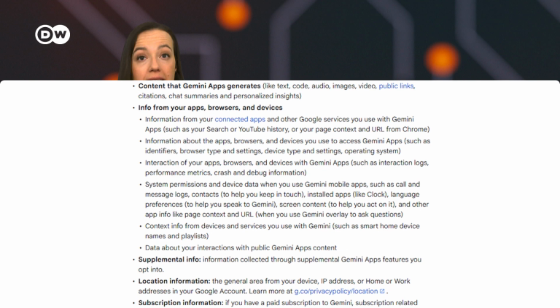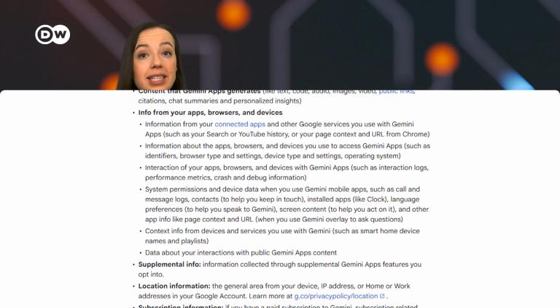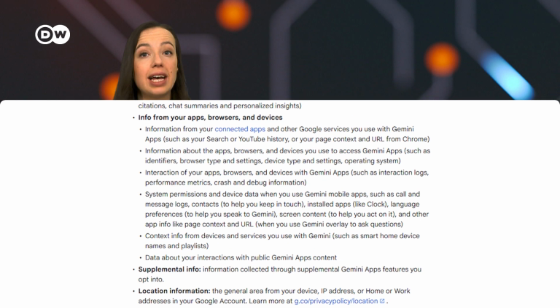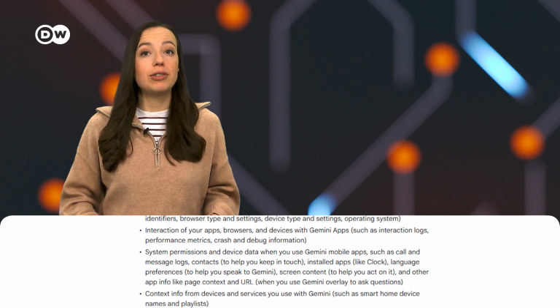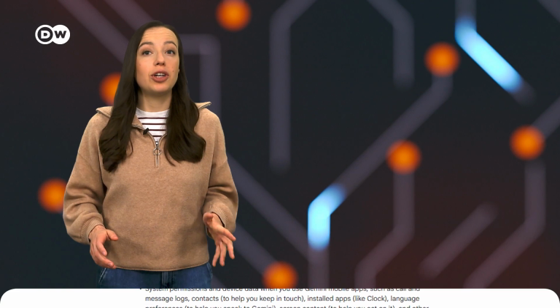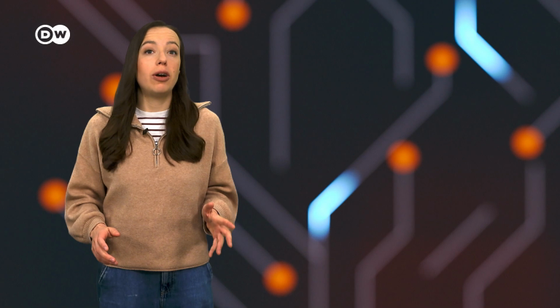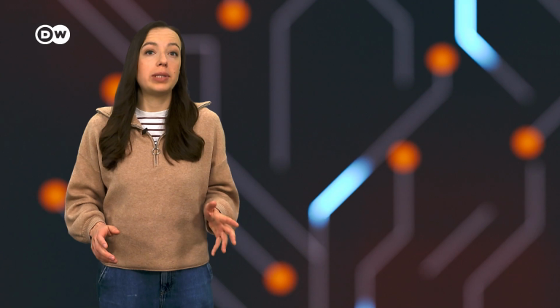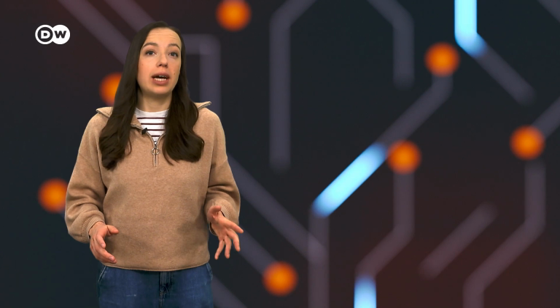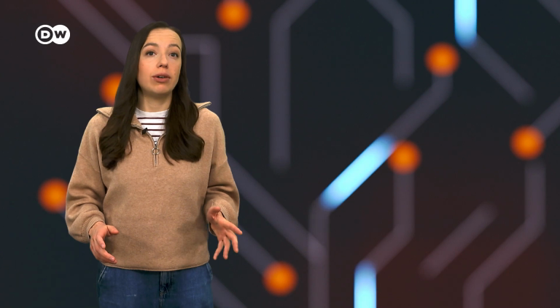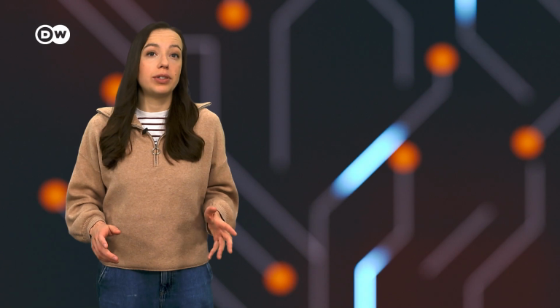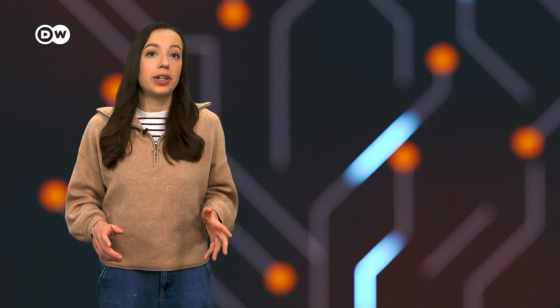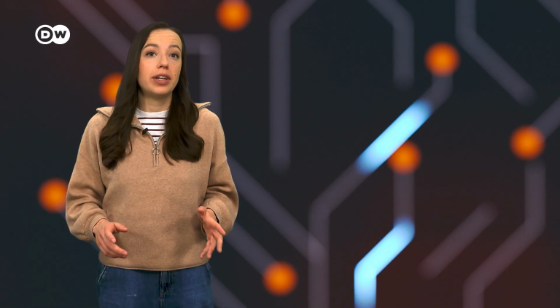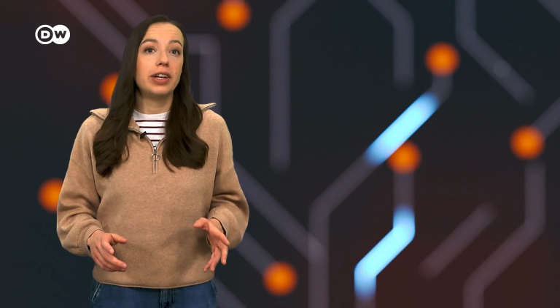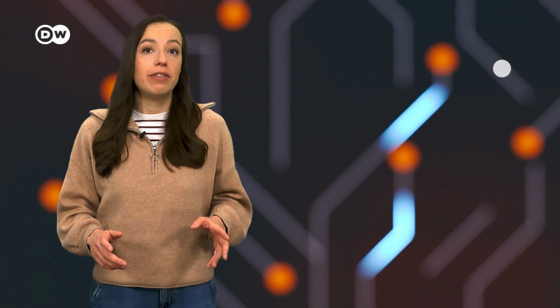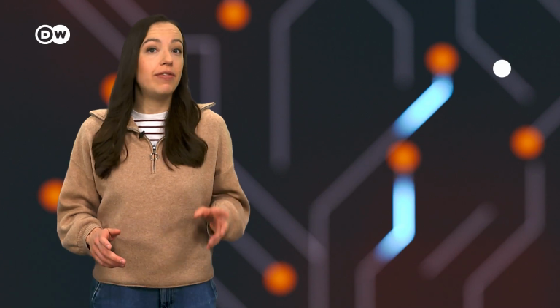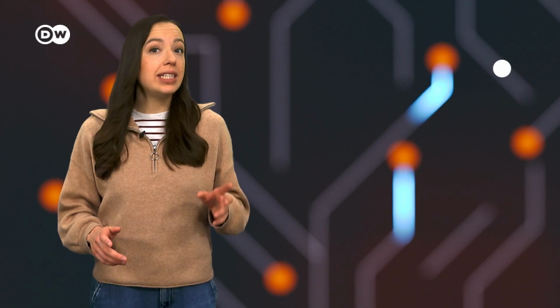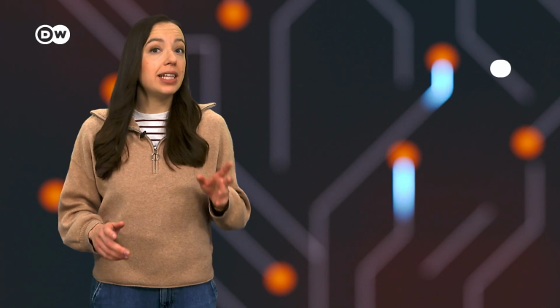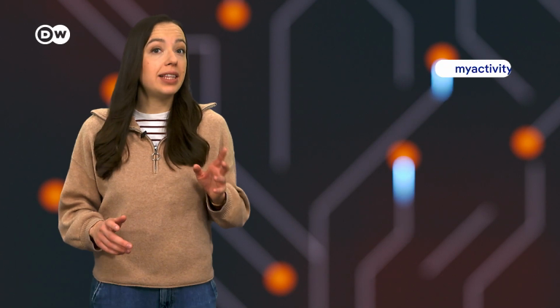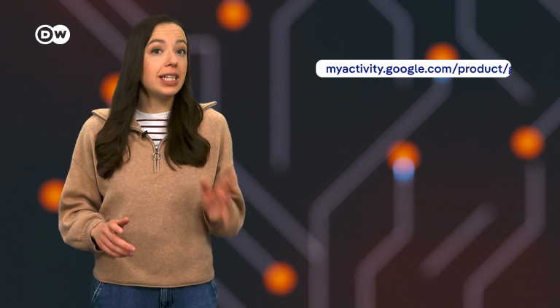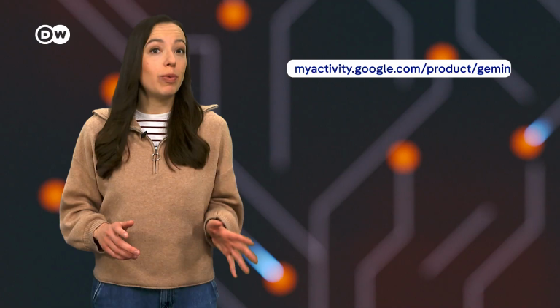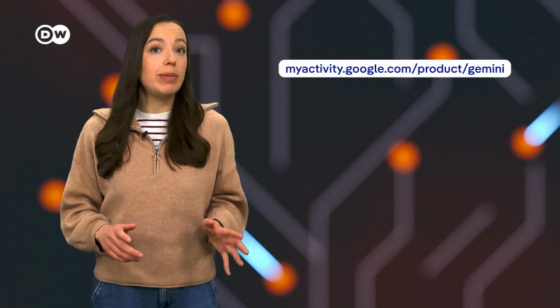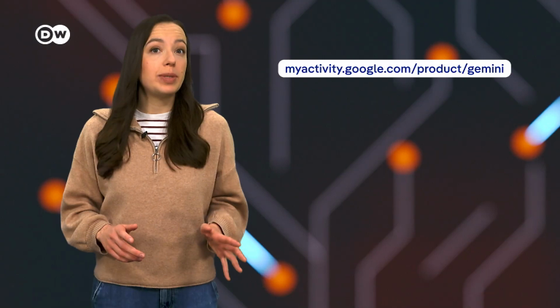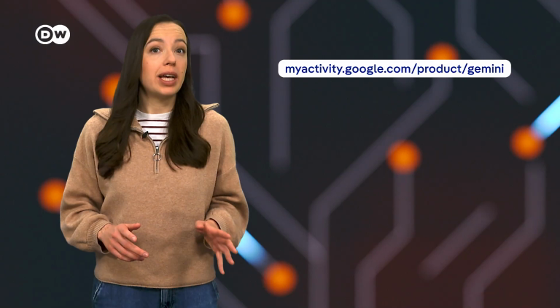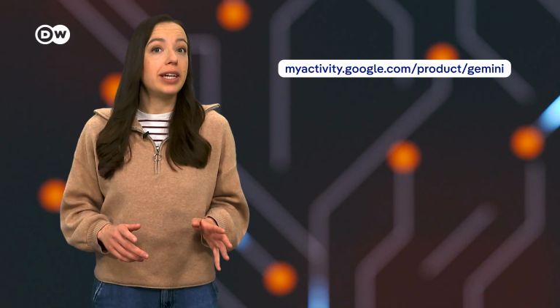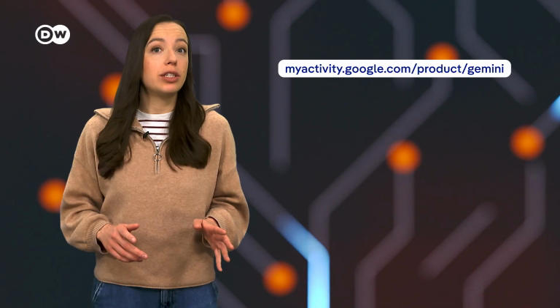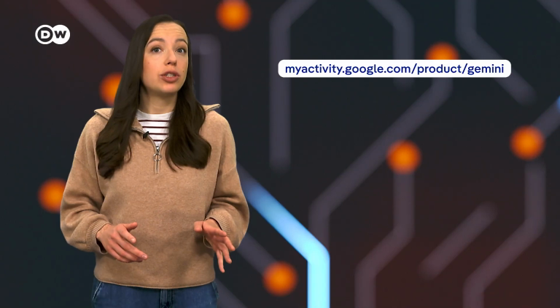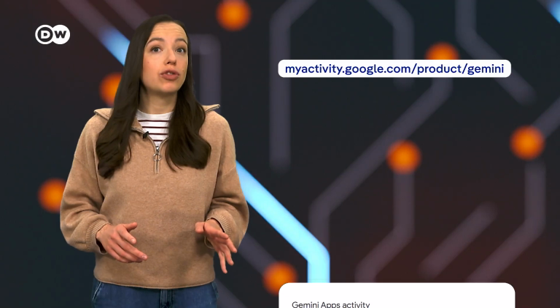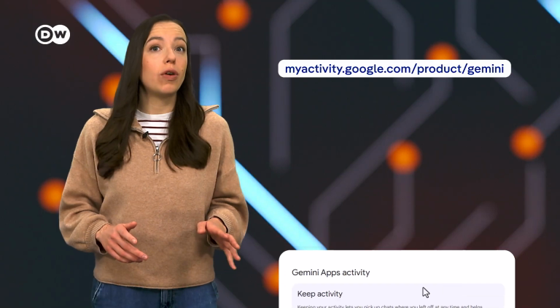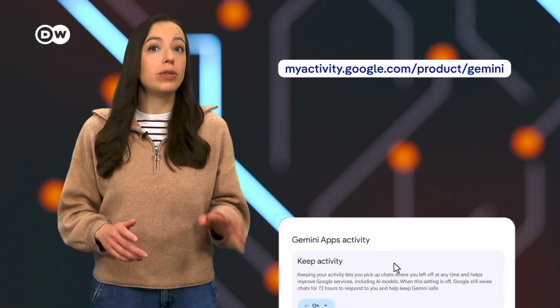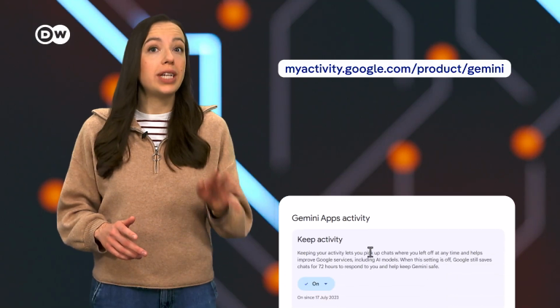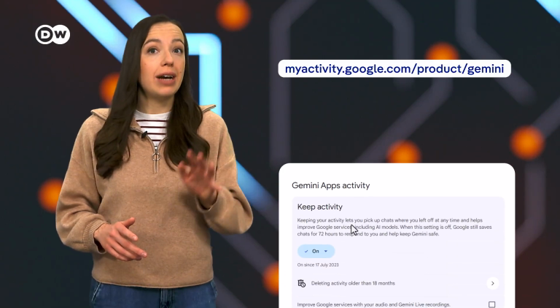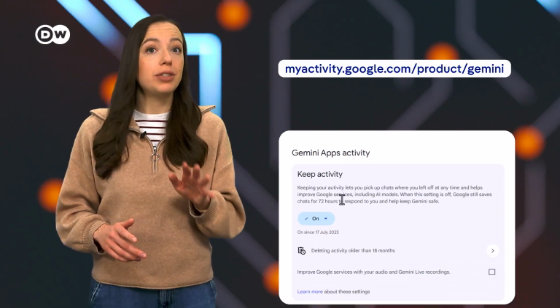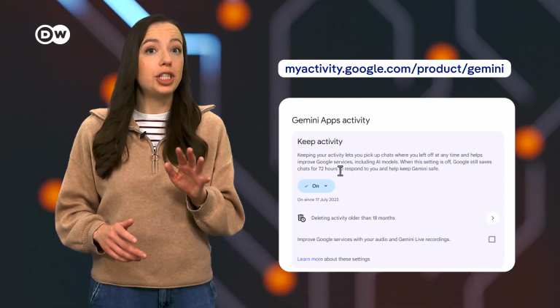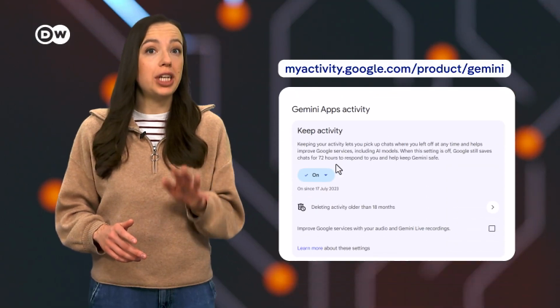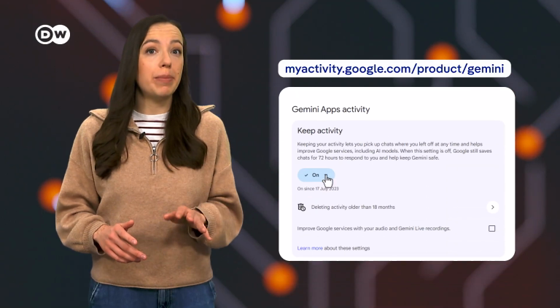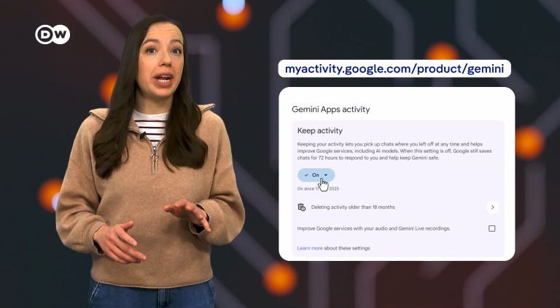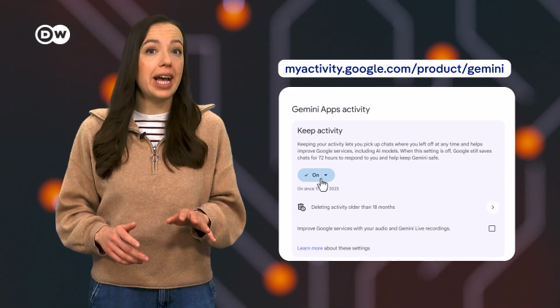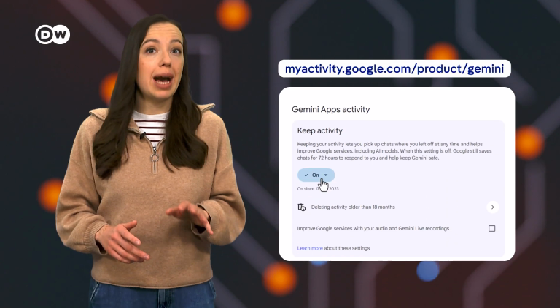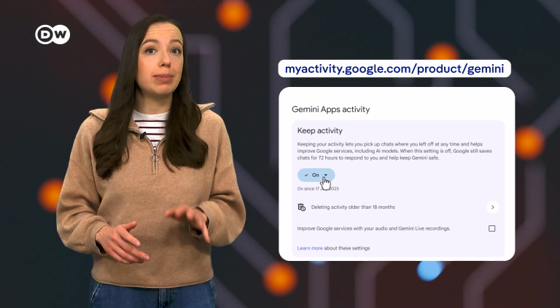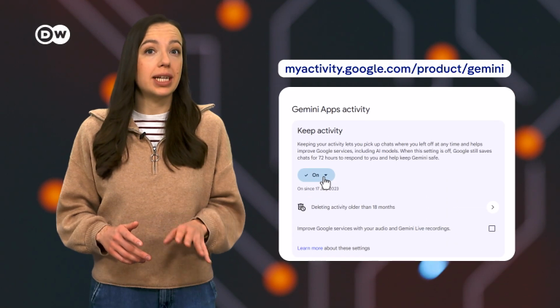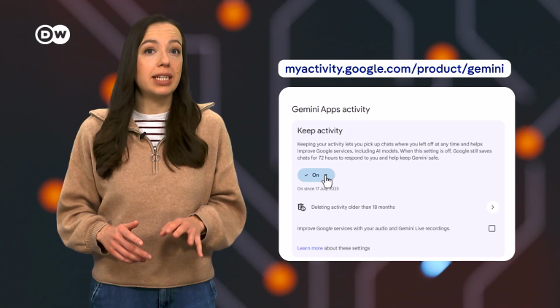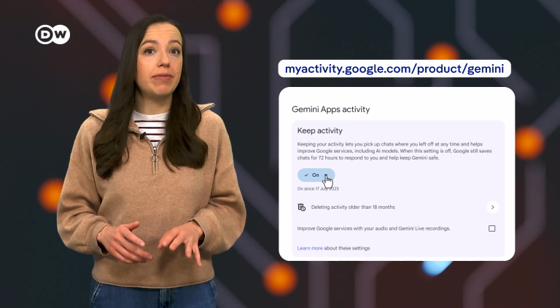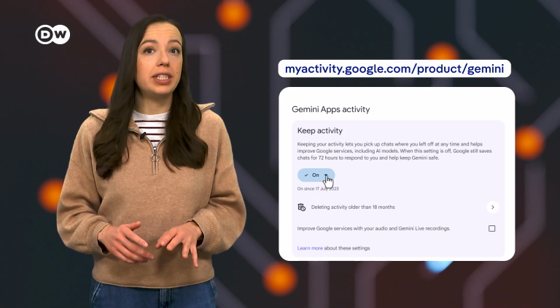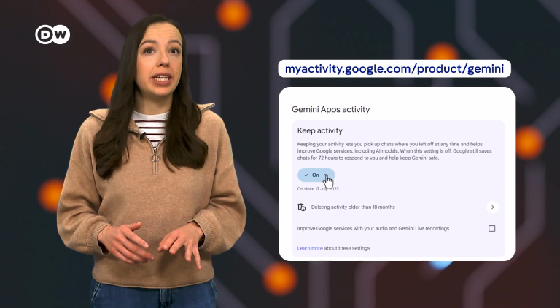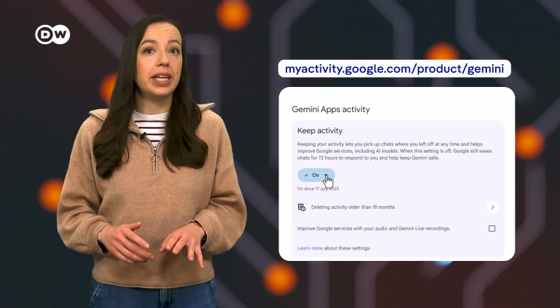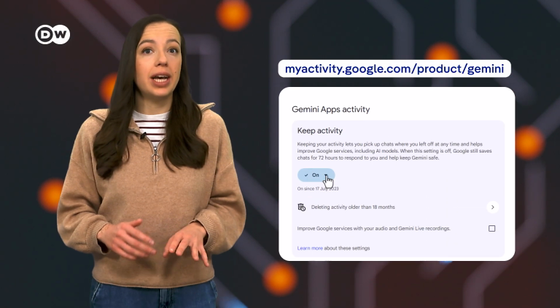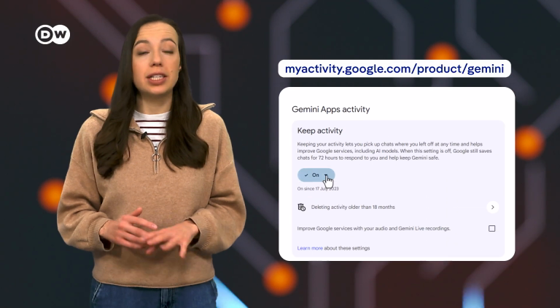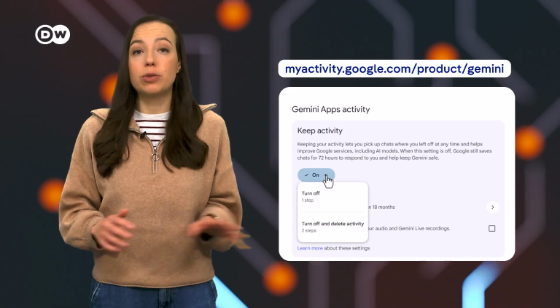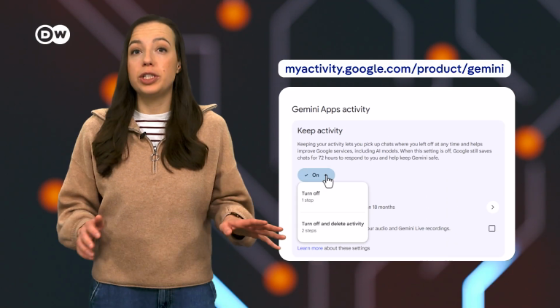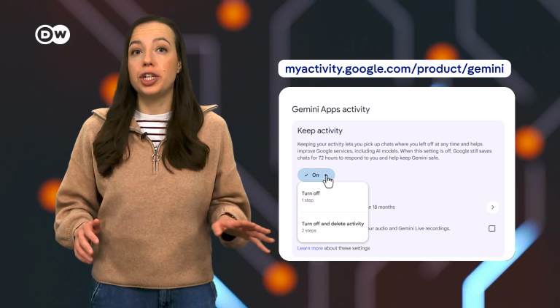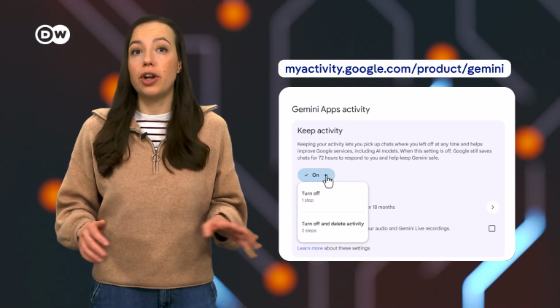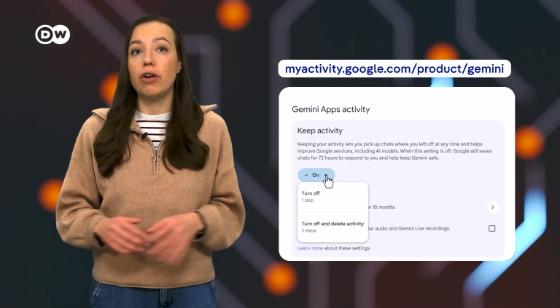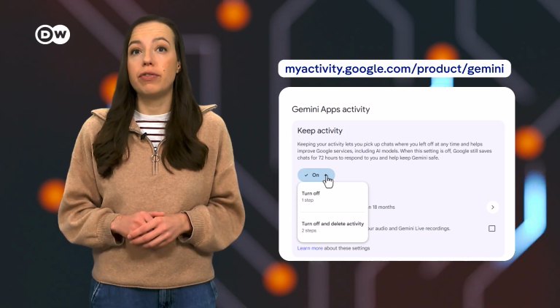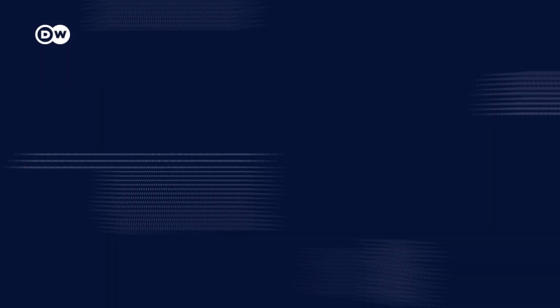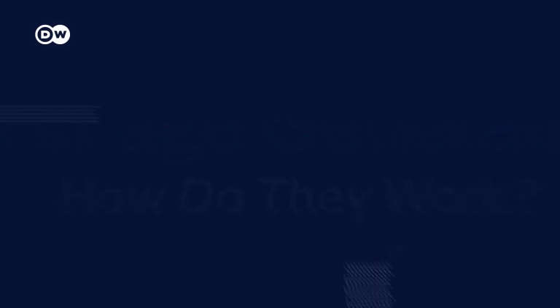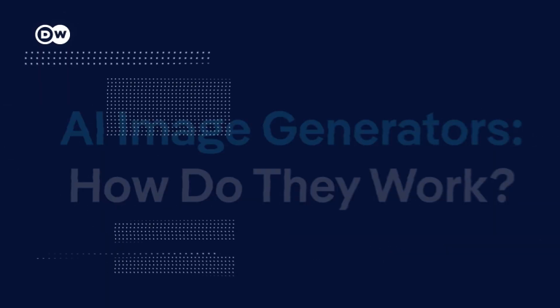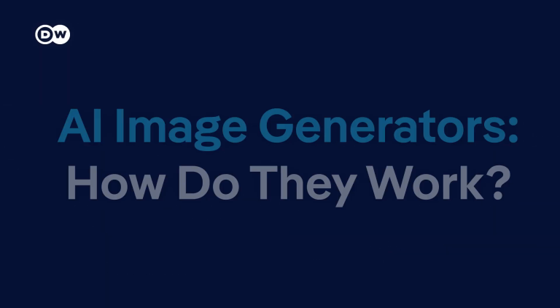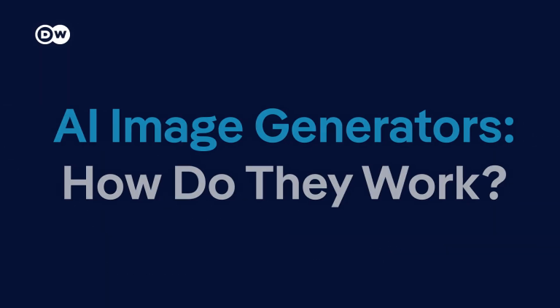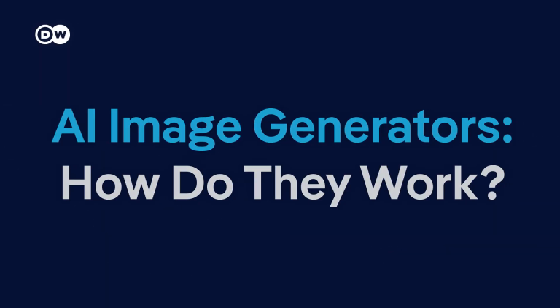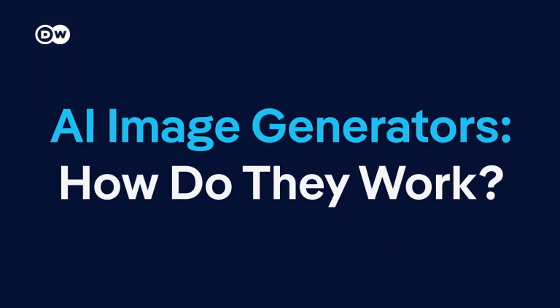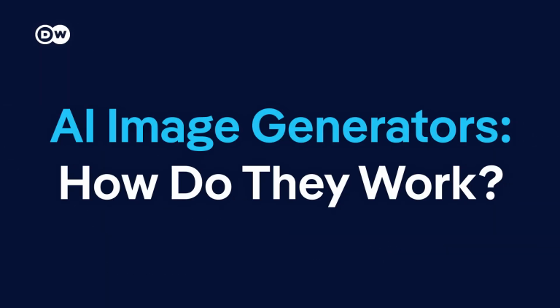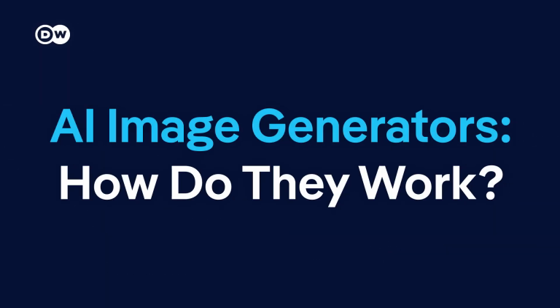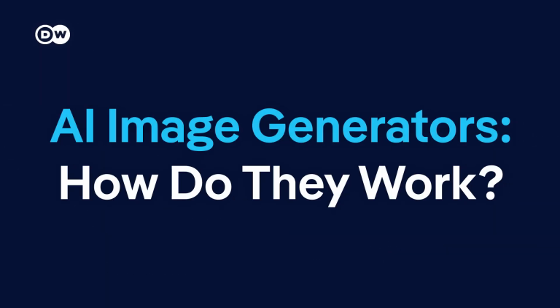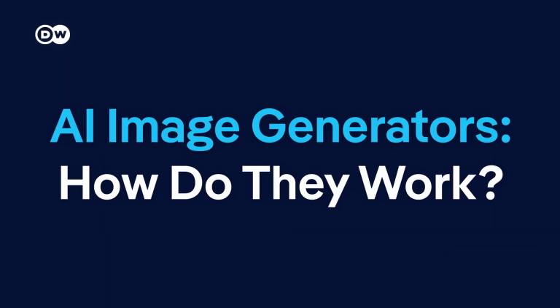Here's how to opt out: visit this website, scroll down to Gemini Apps activity, and switch it off.